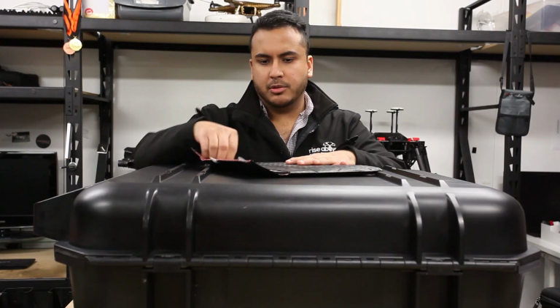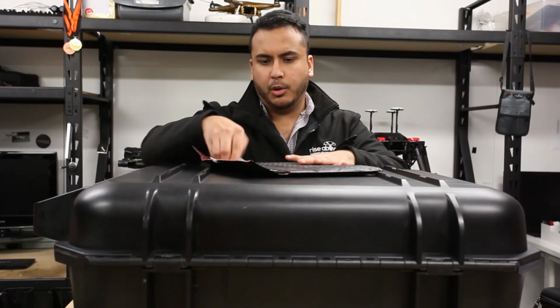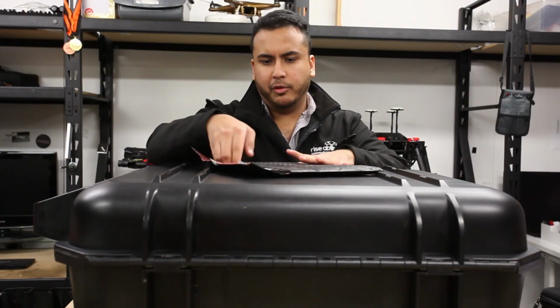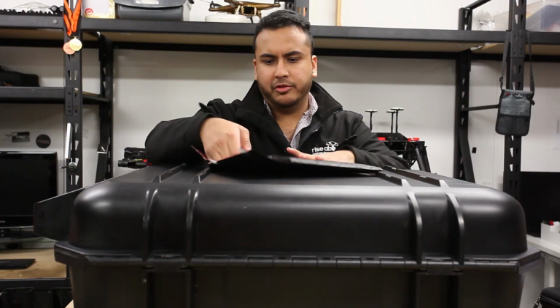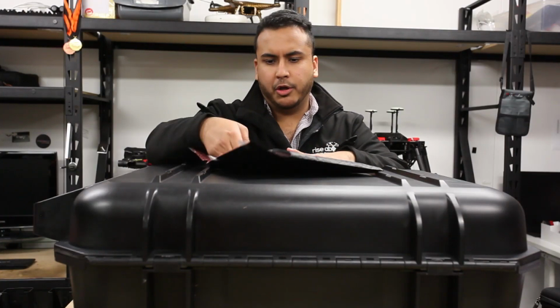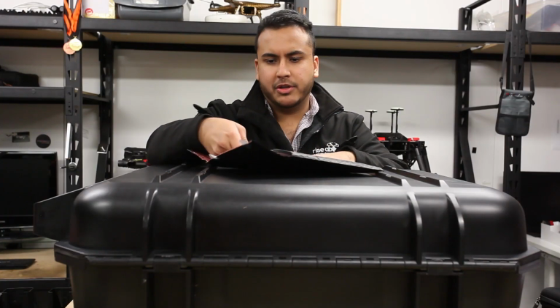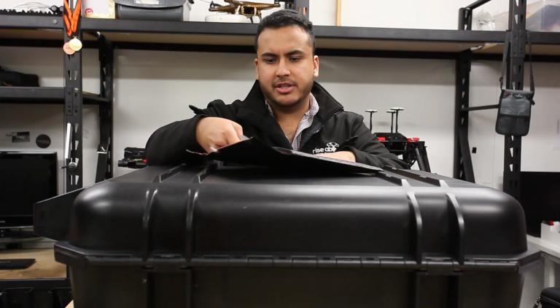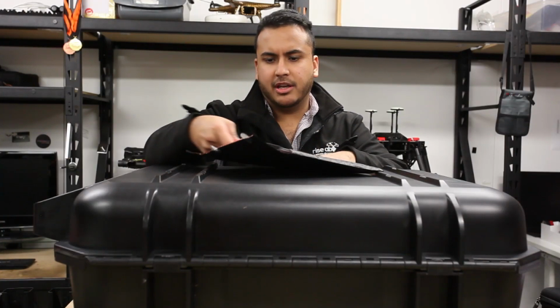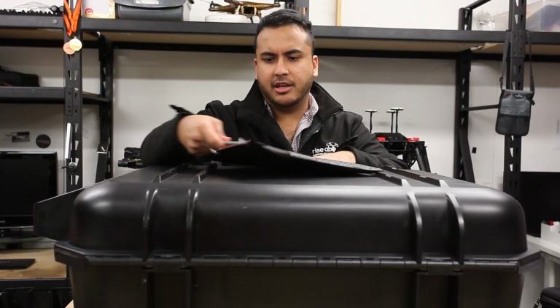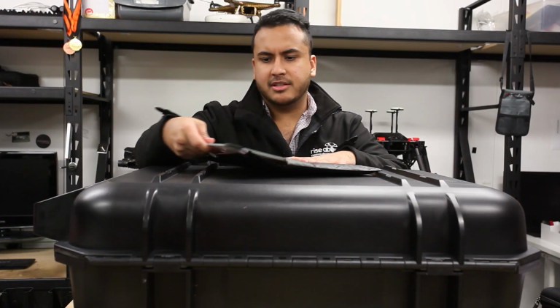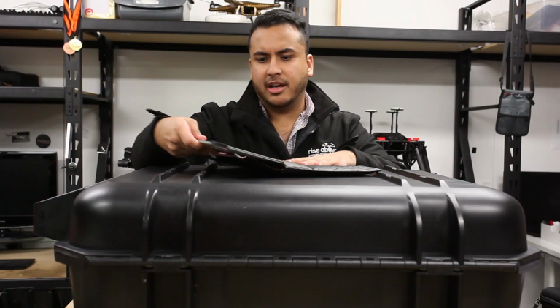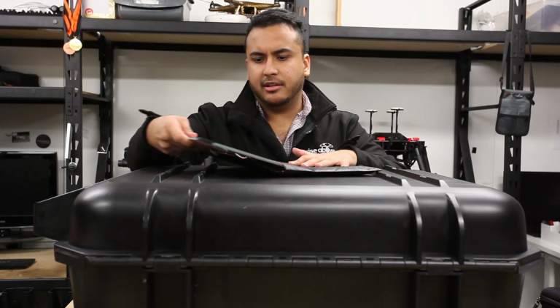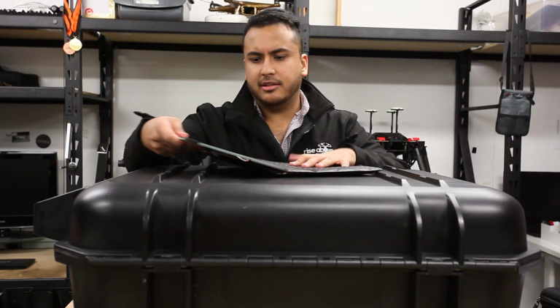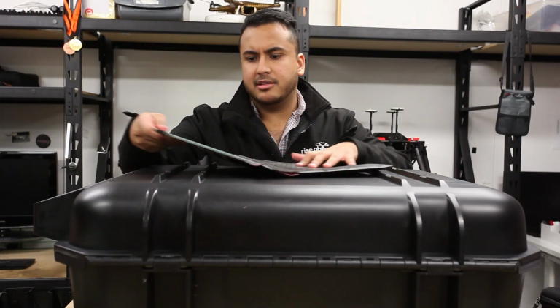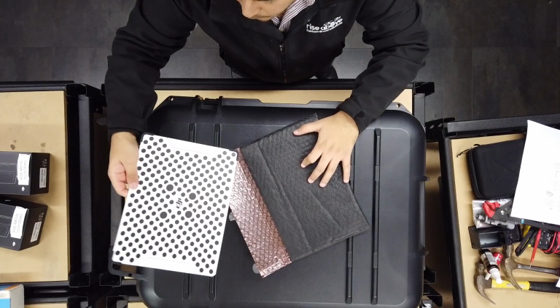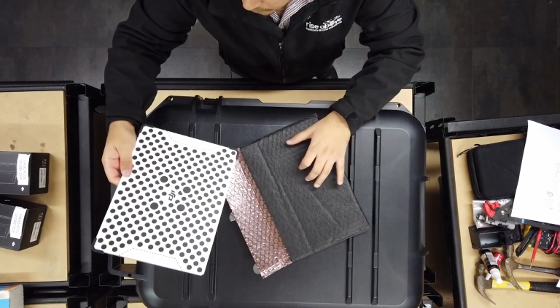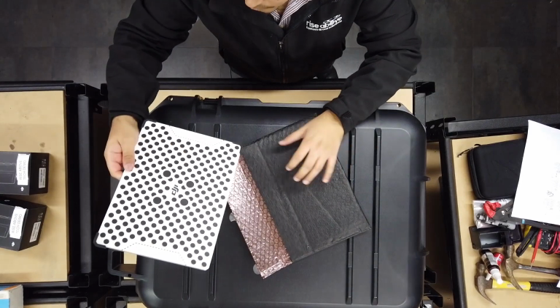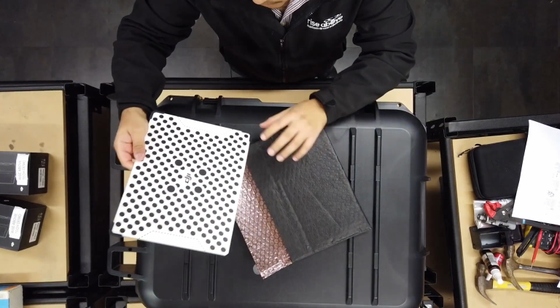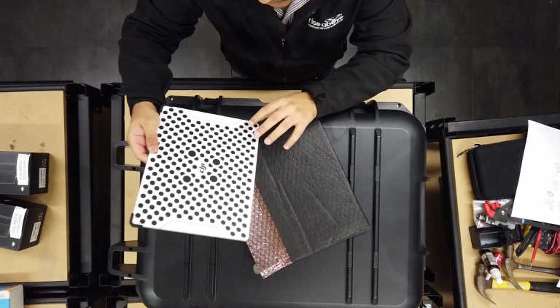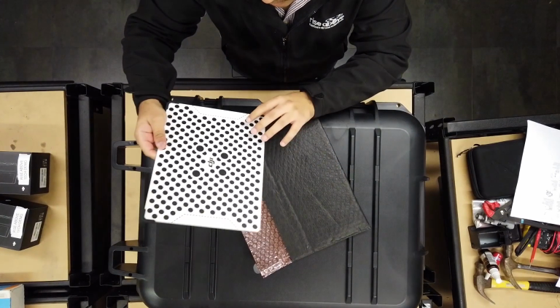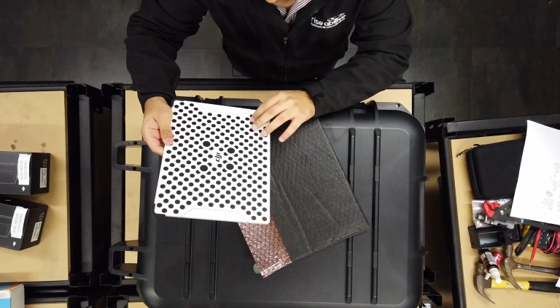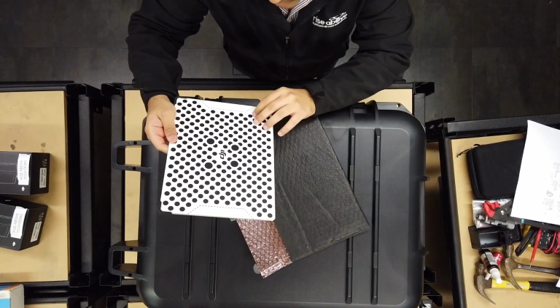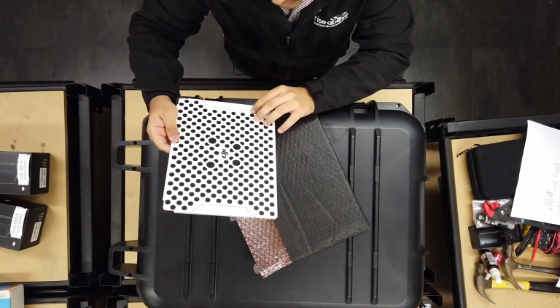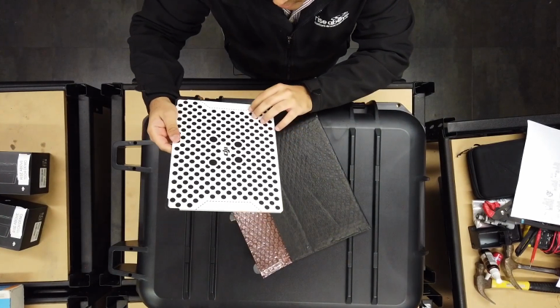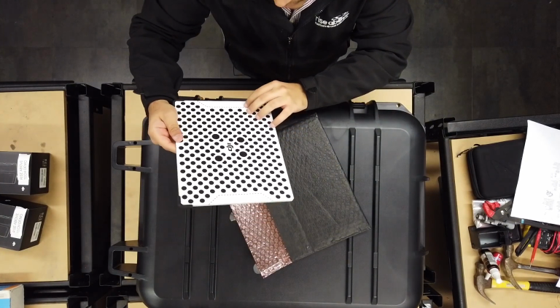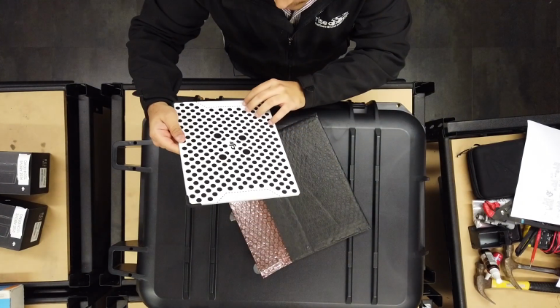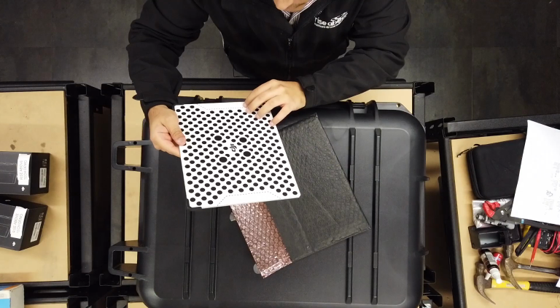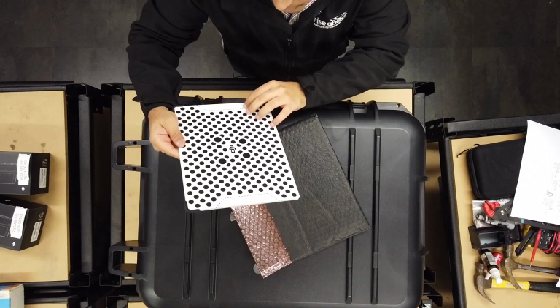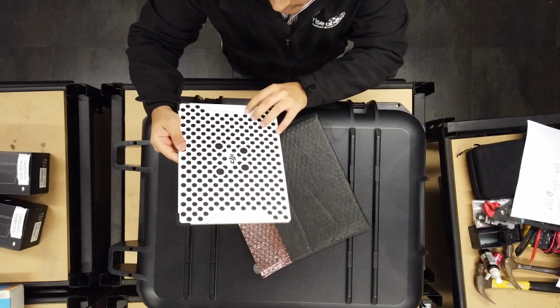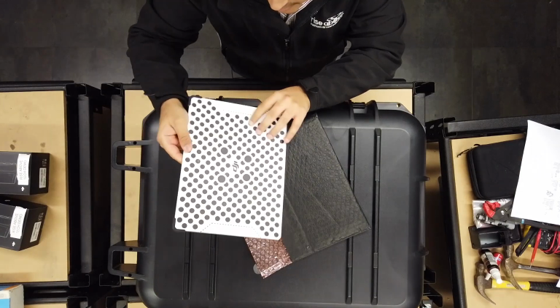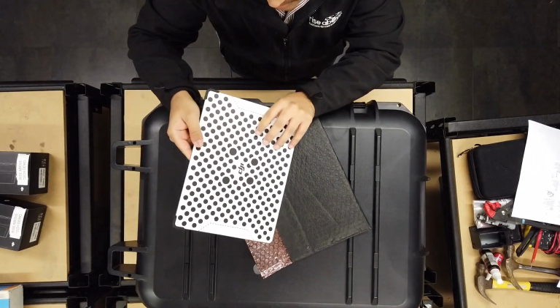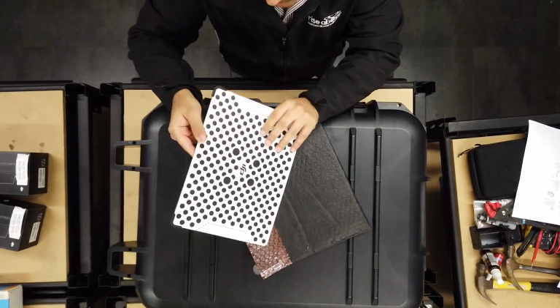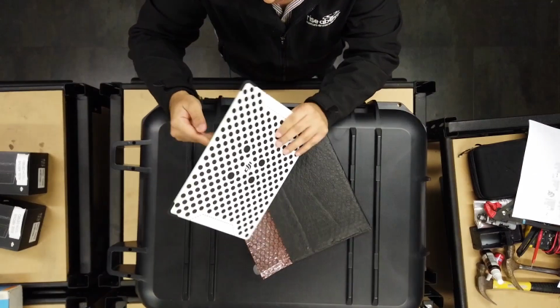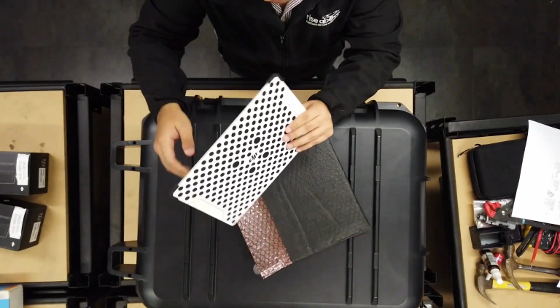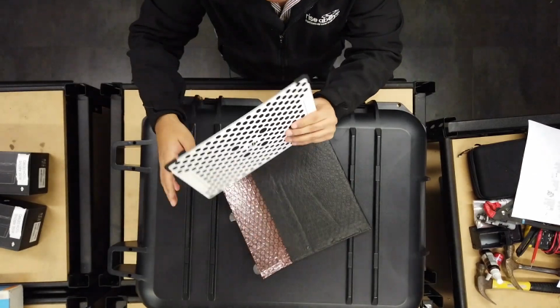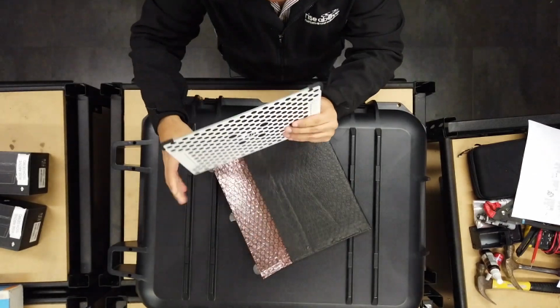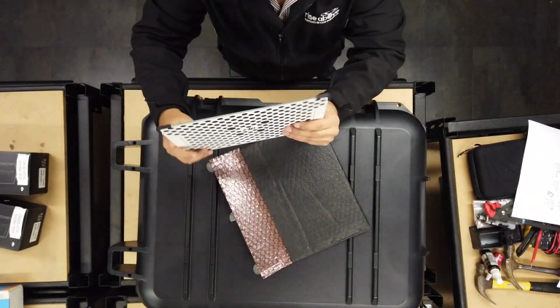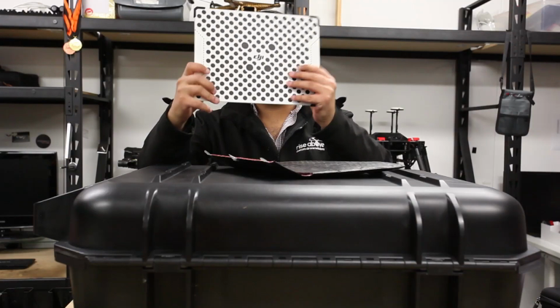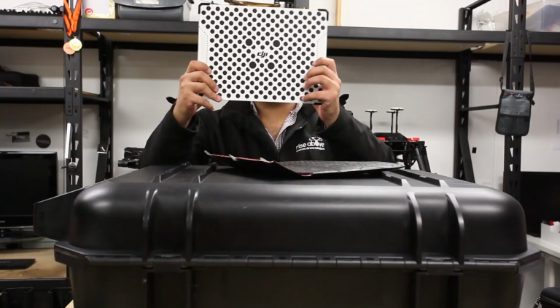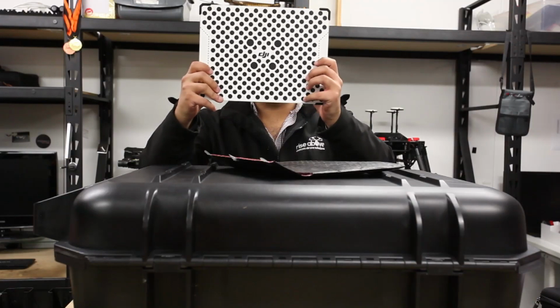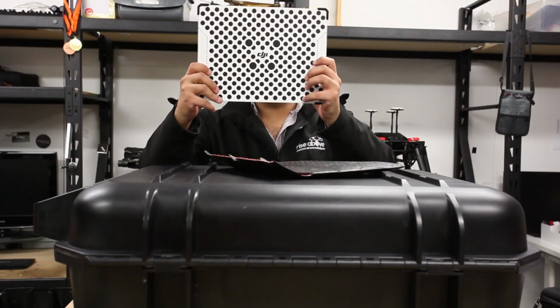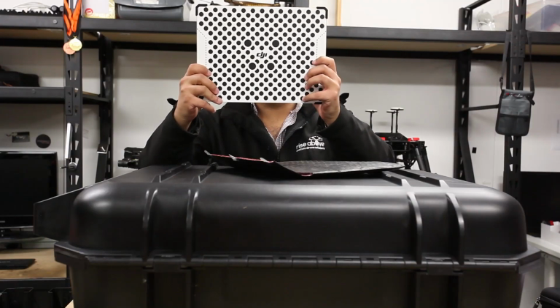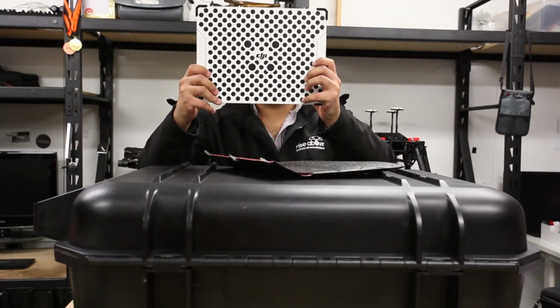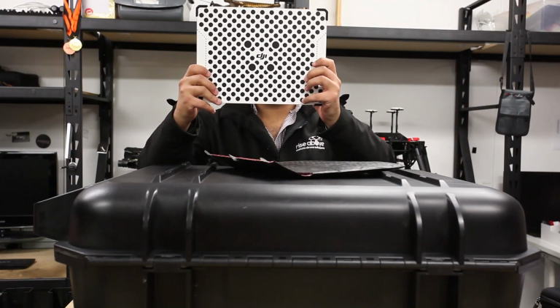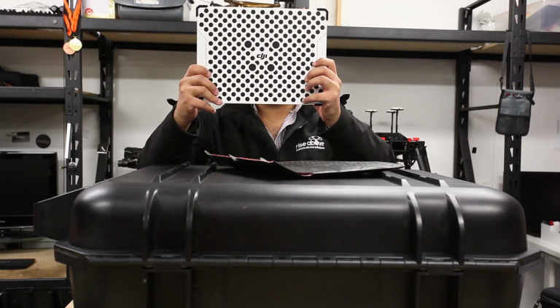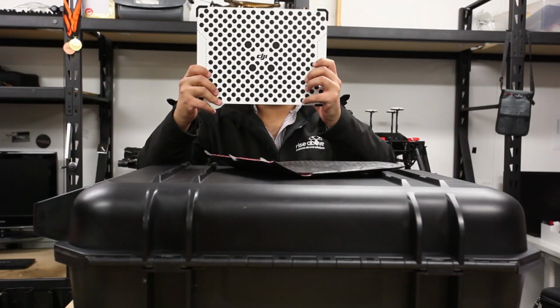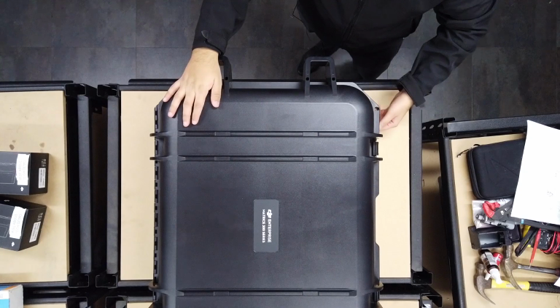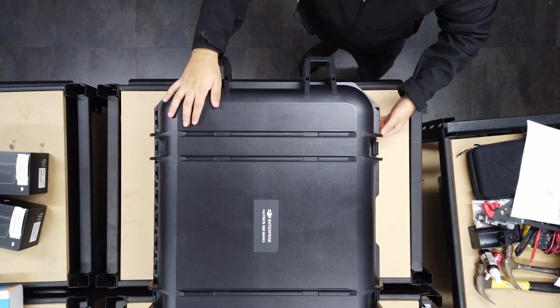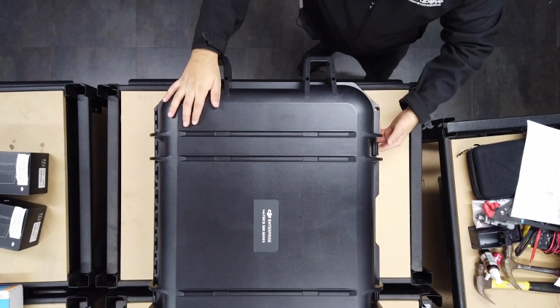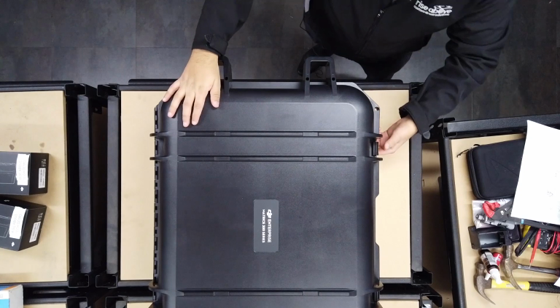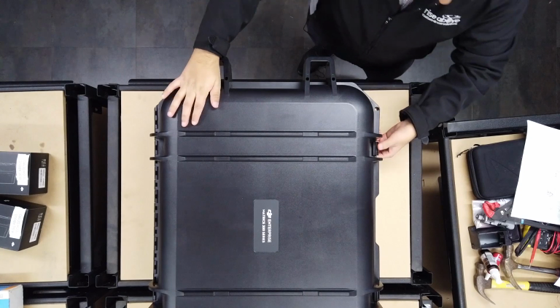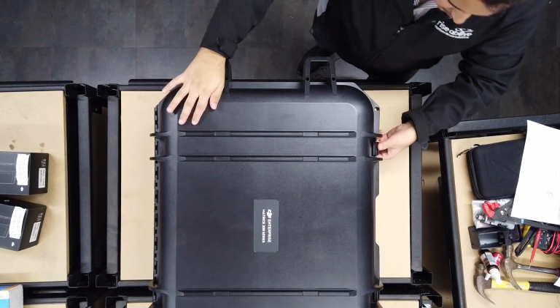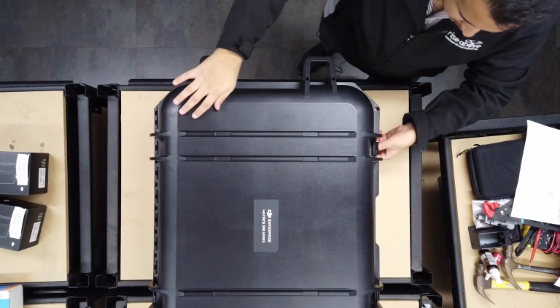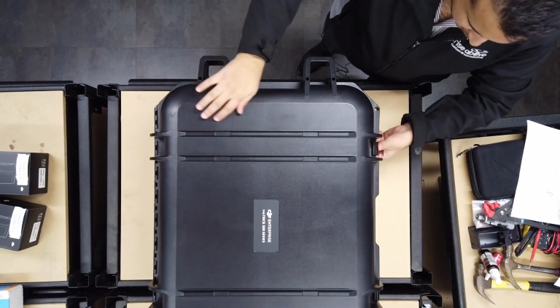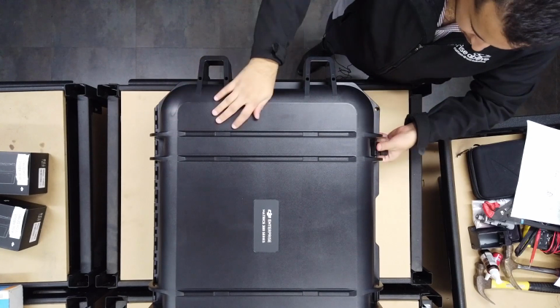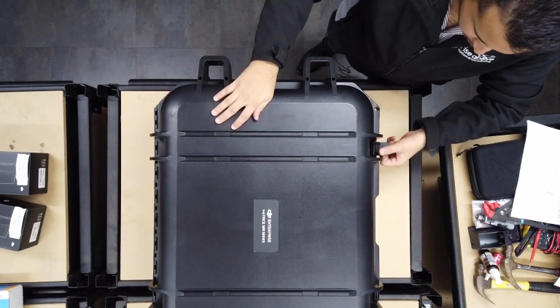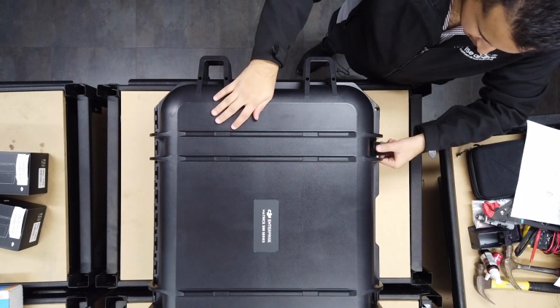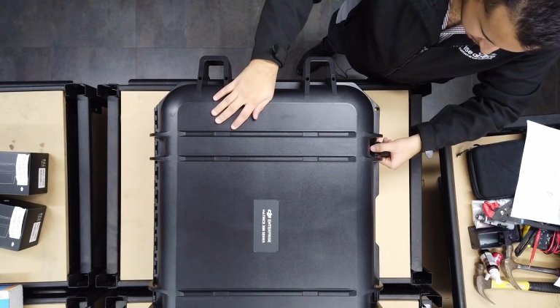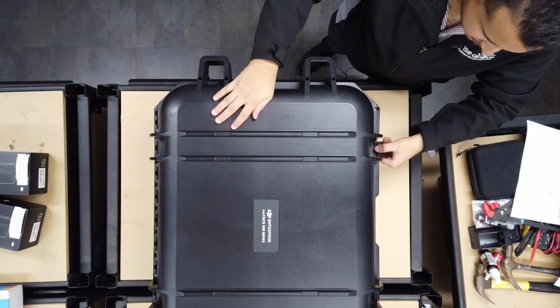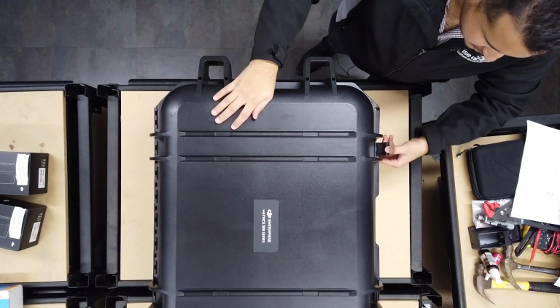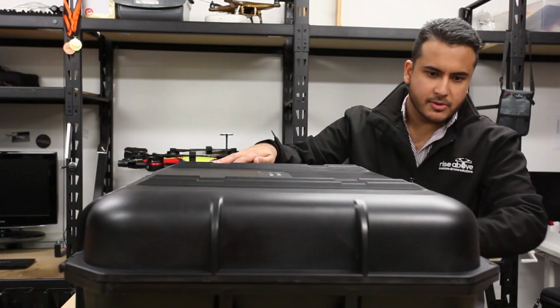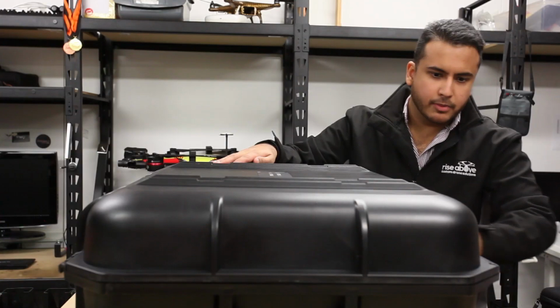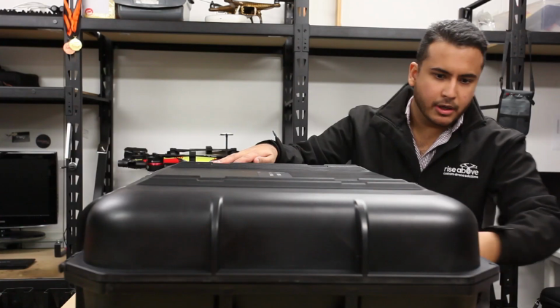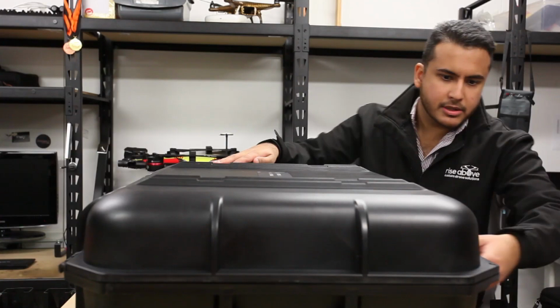So what we've noticed here is that we've got a DJI Vision system calibration panel. Let's go ahead and open up this box.